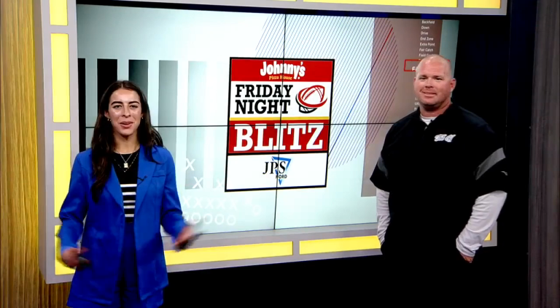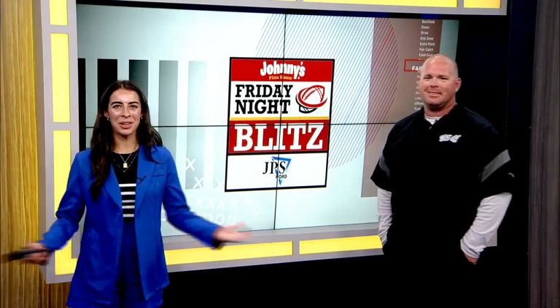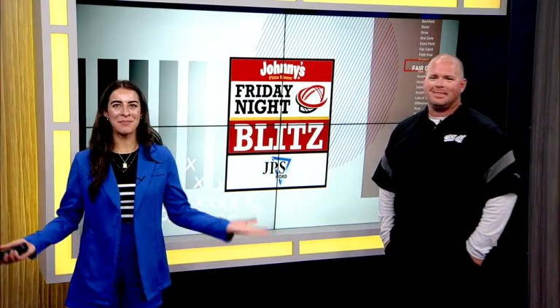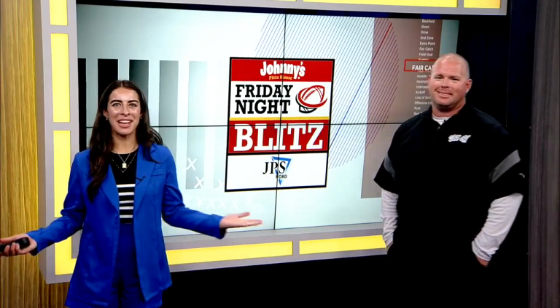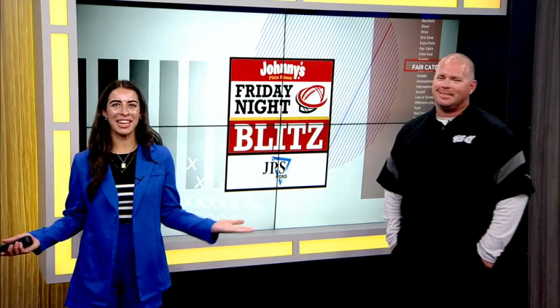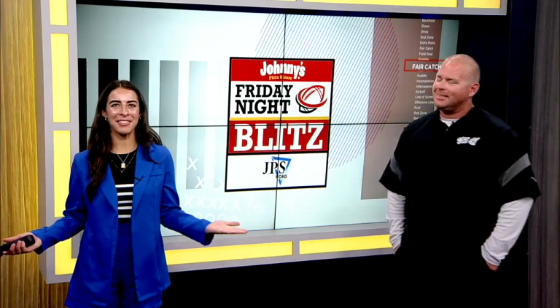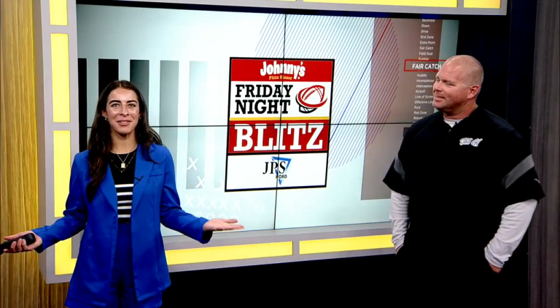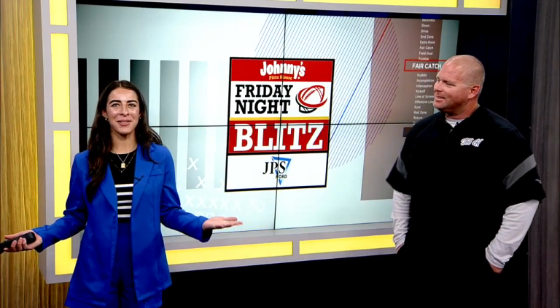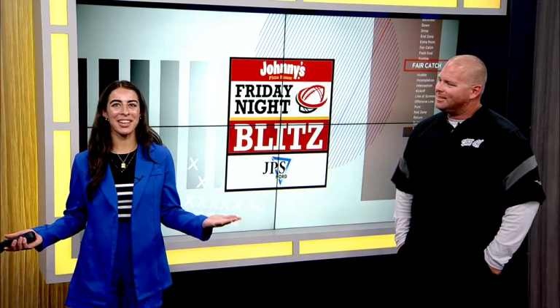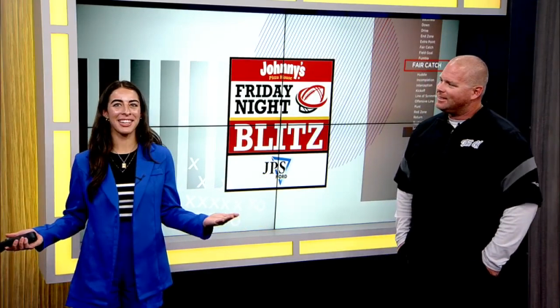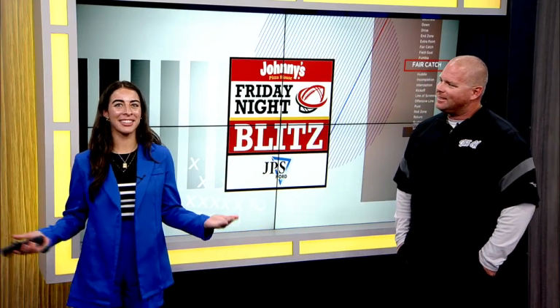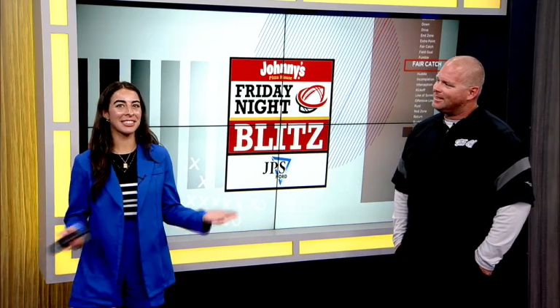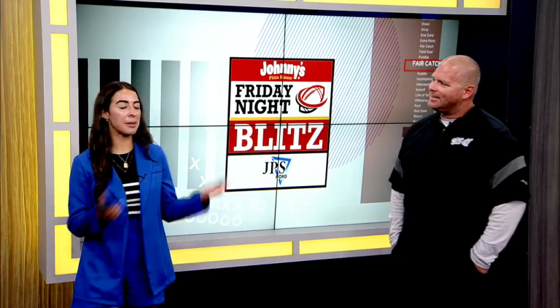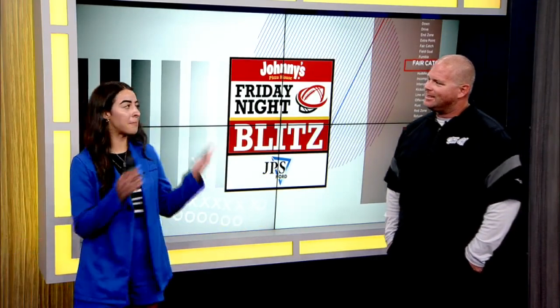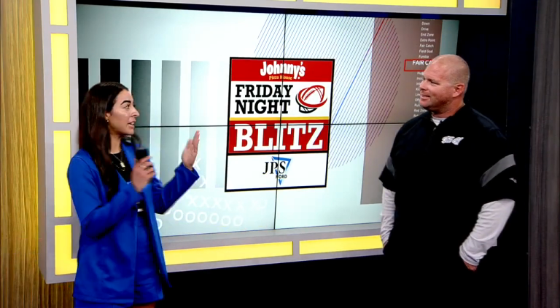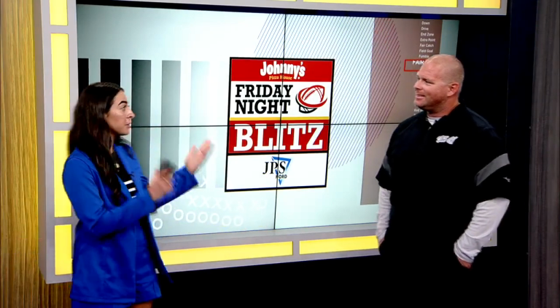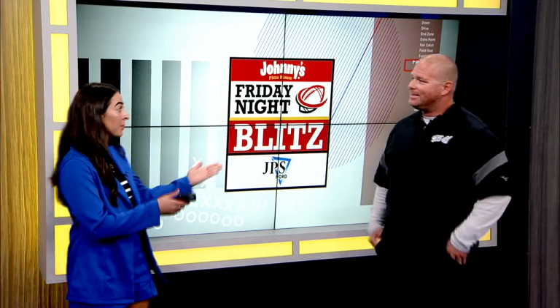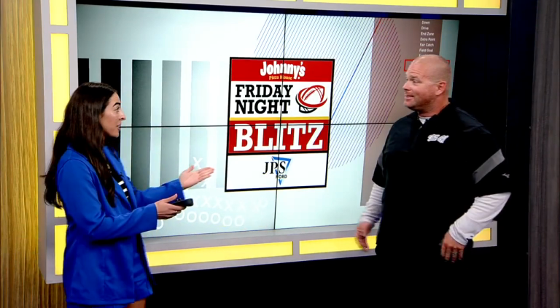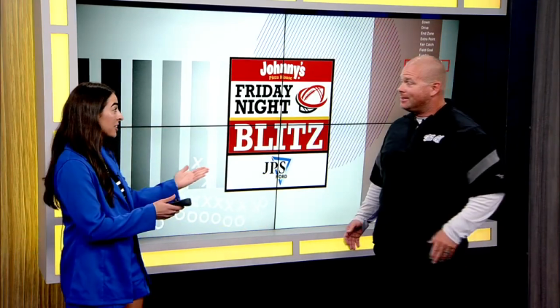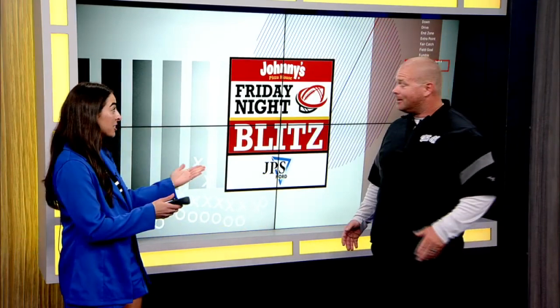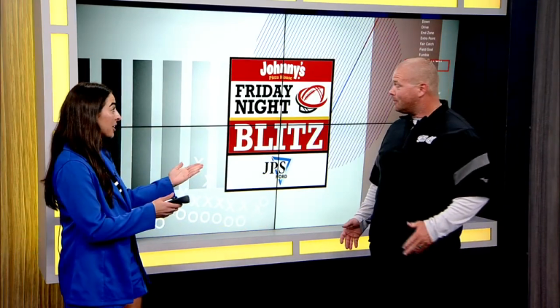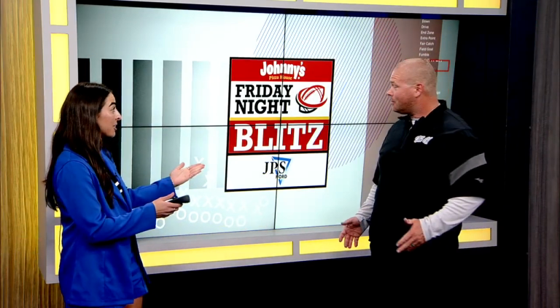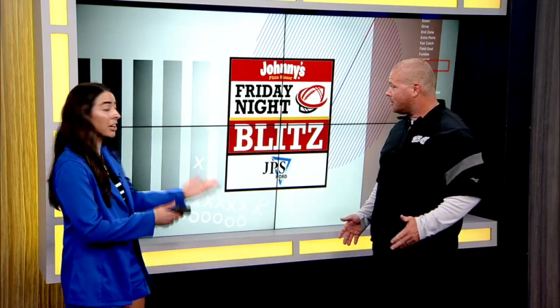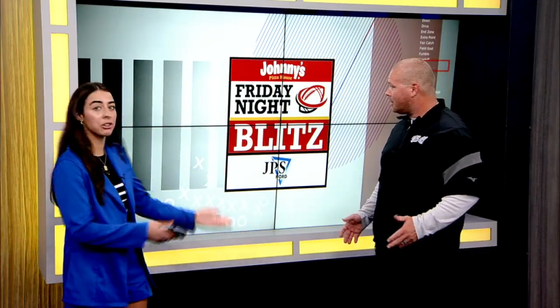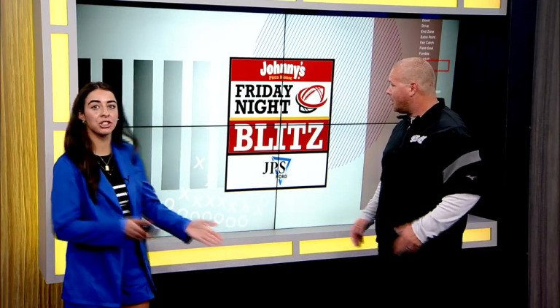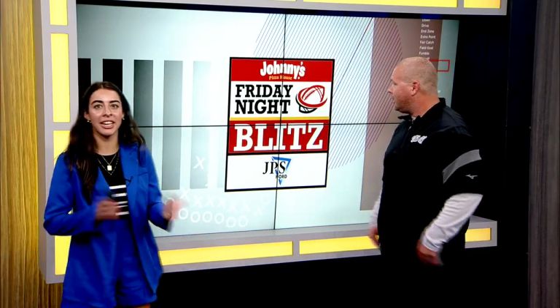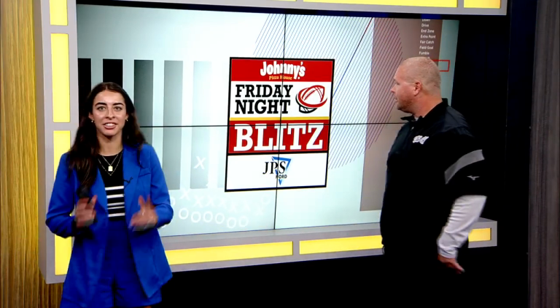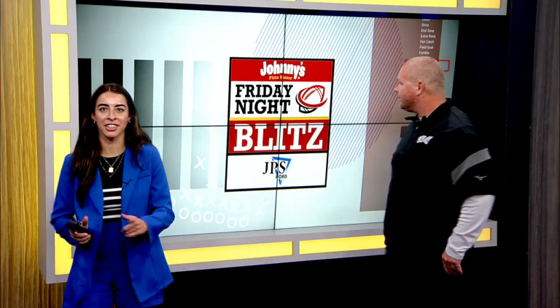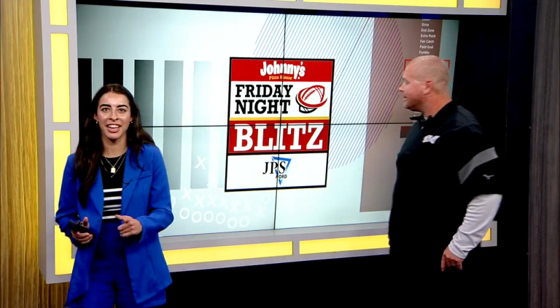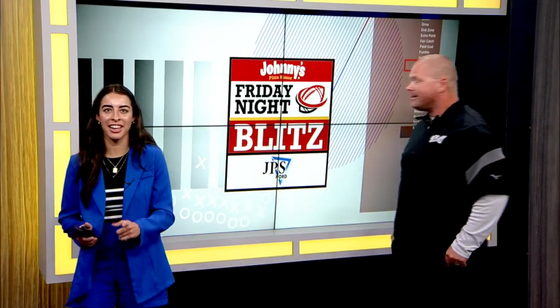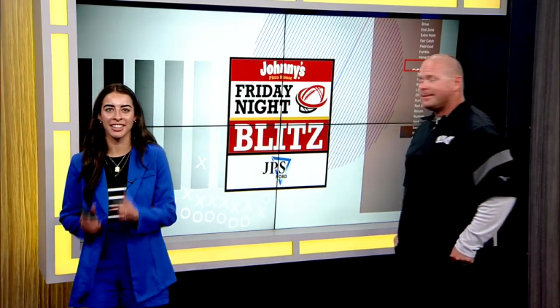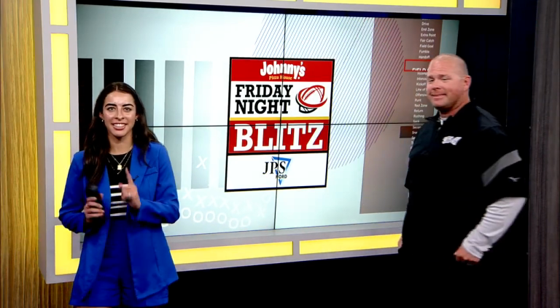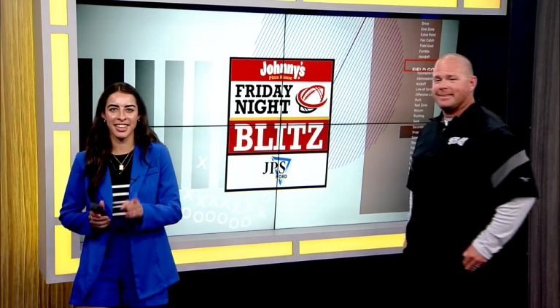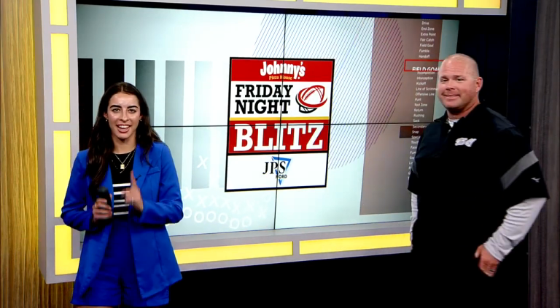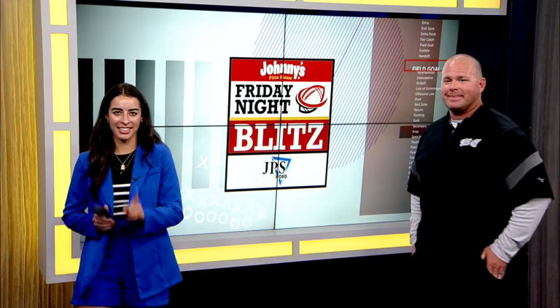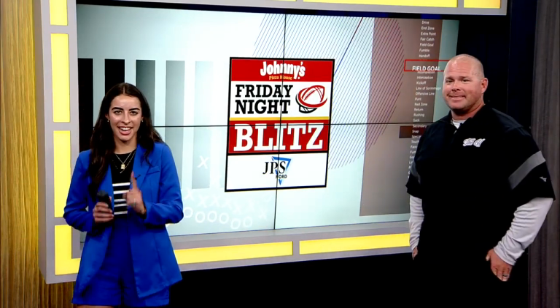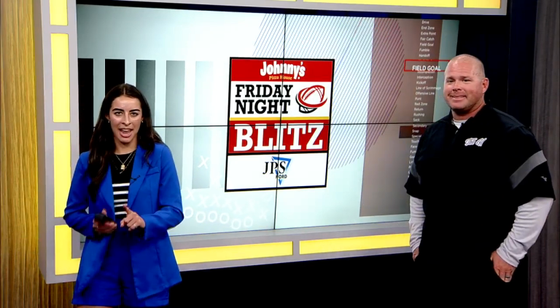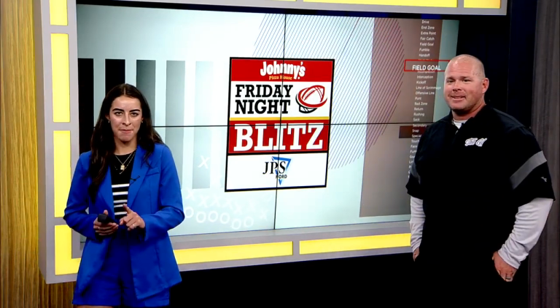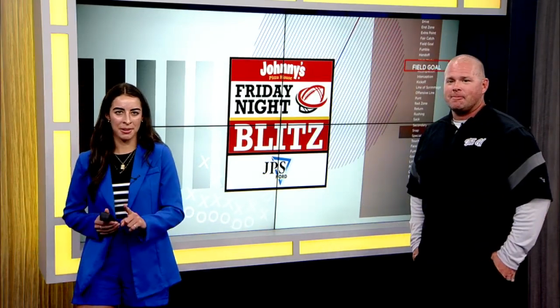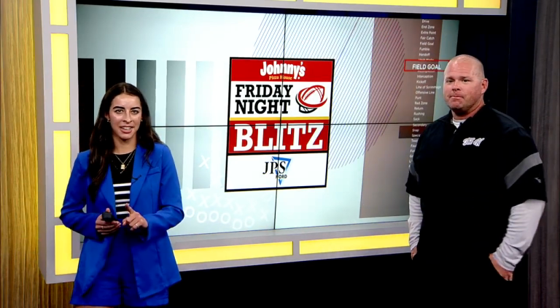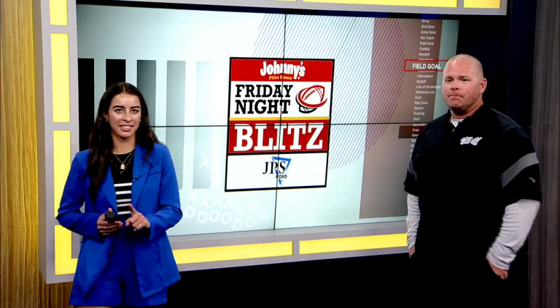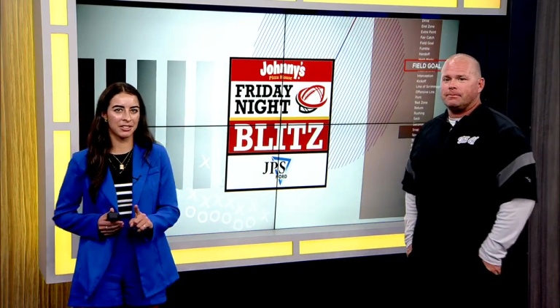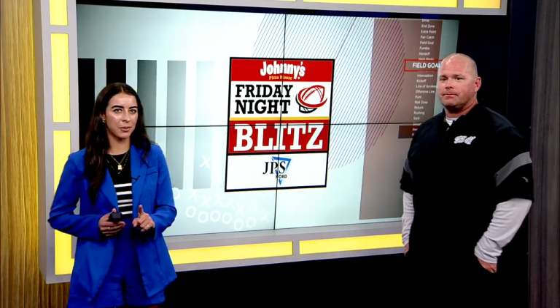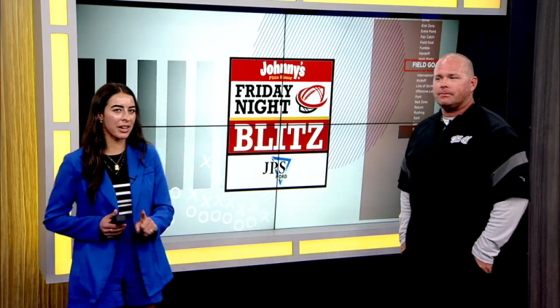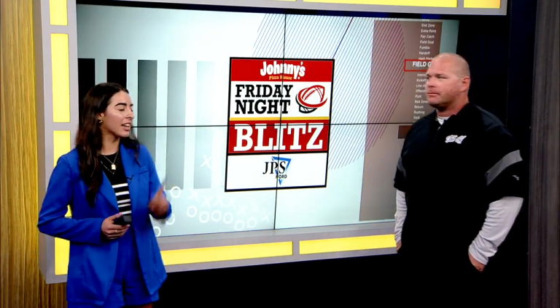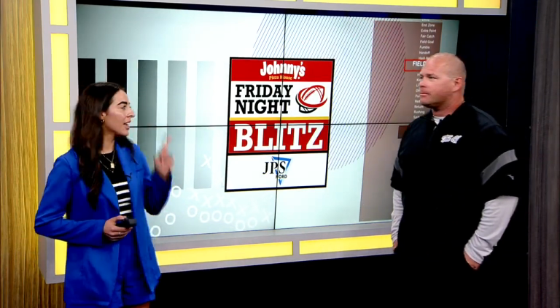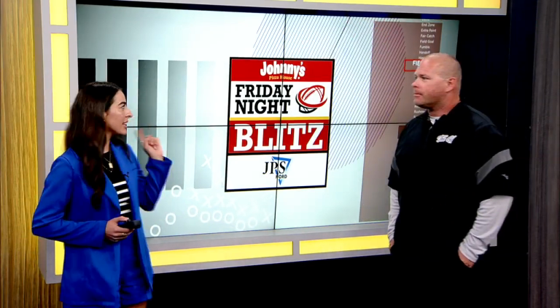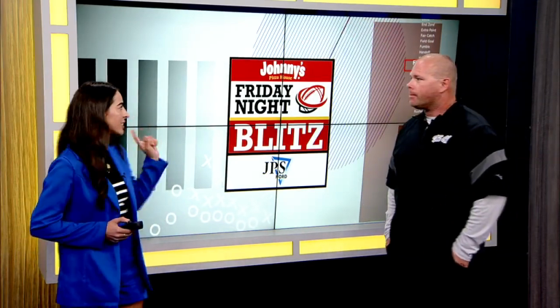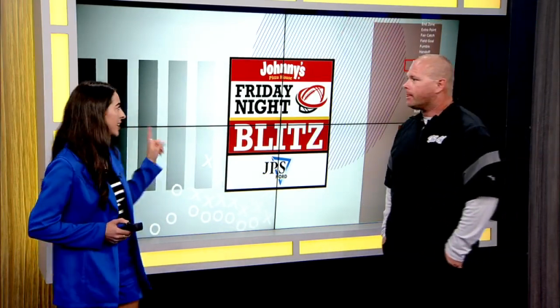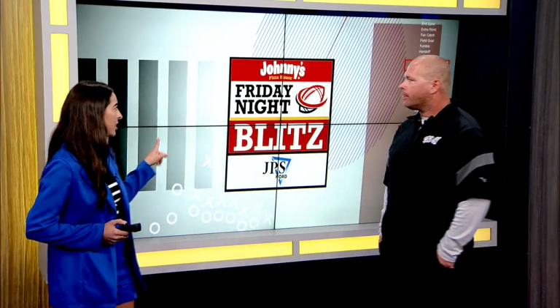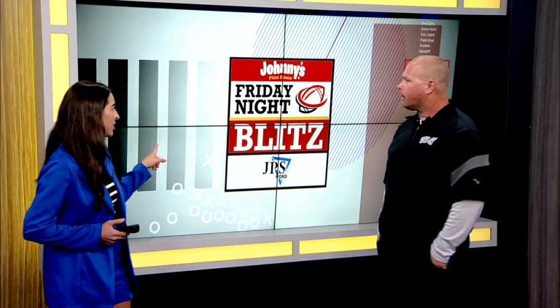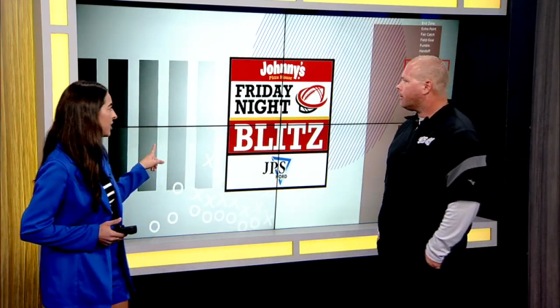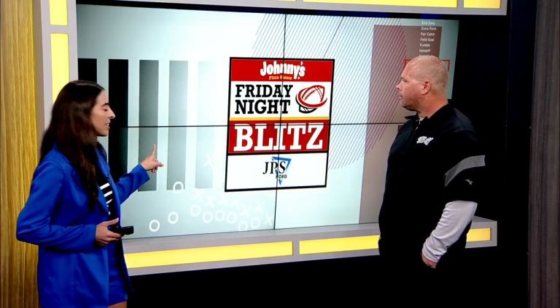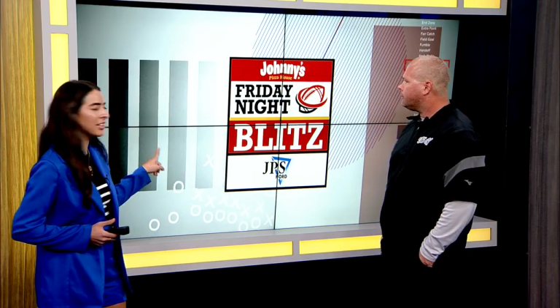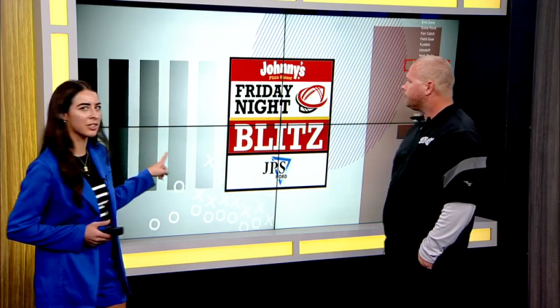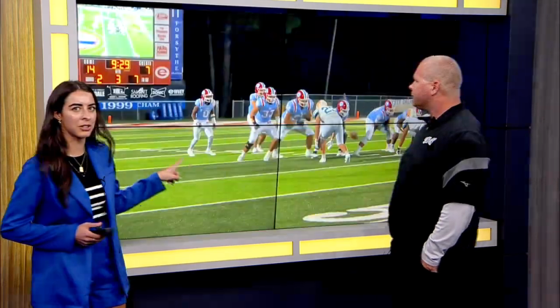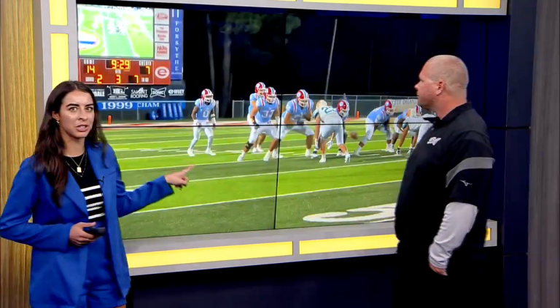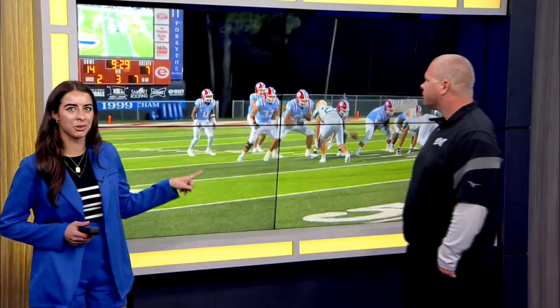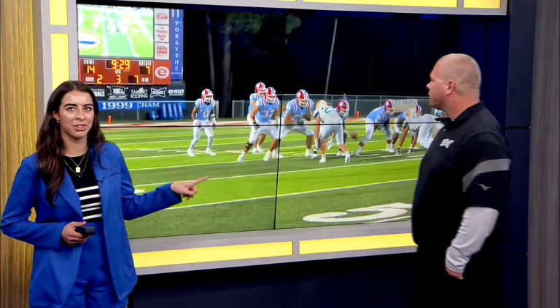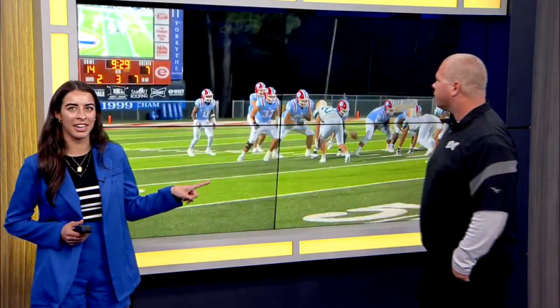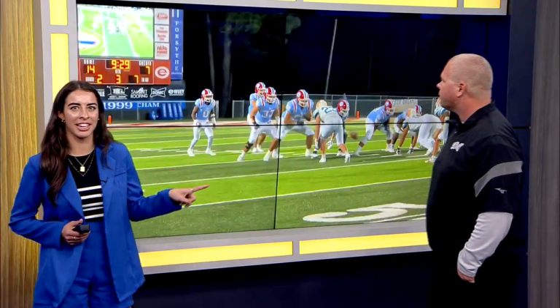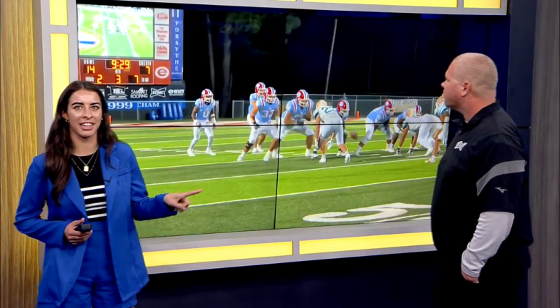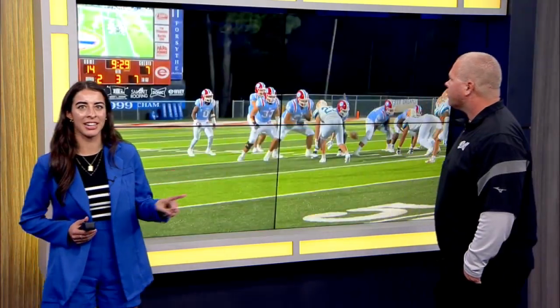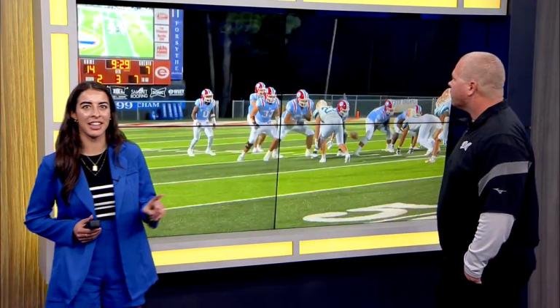Welcome back everyone. It is the best part of the show — Coach Texarkana TXK plays of the week. Let's take a look at this first one right here.